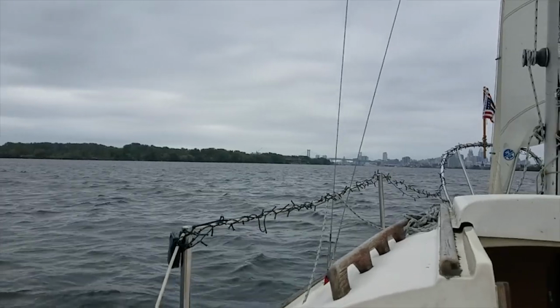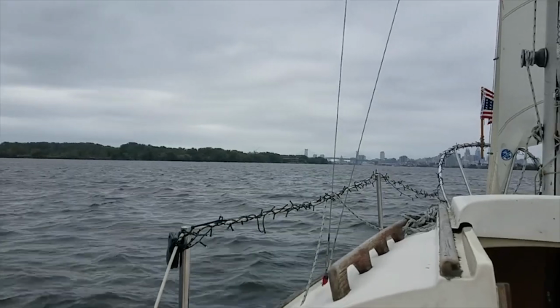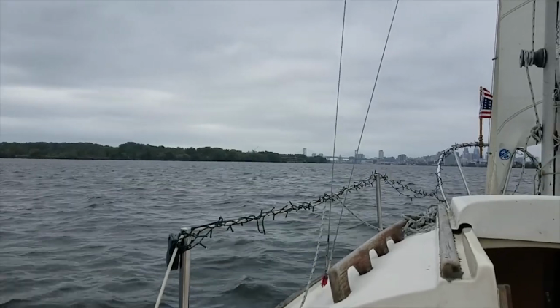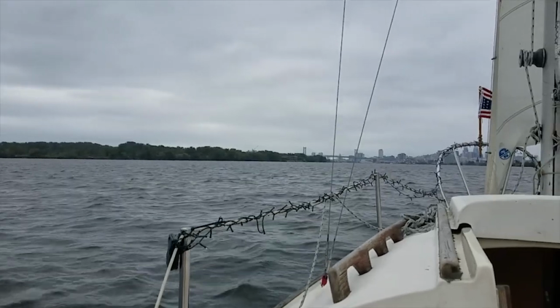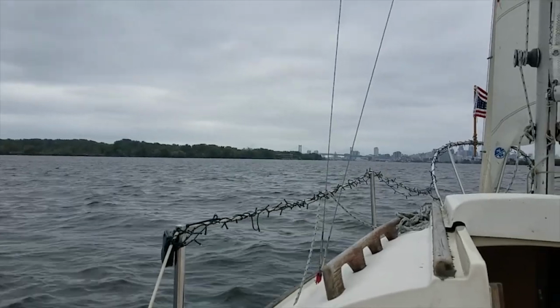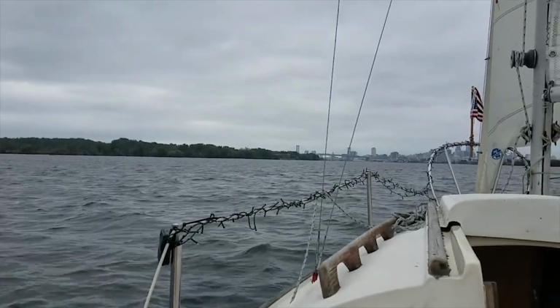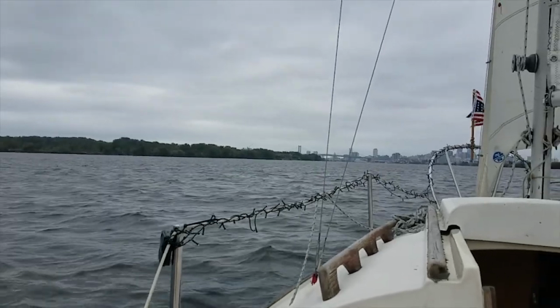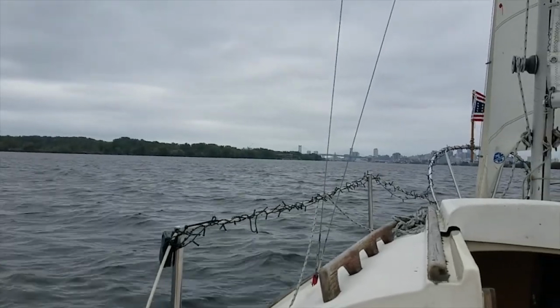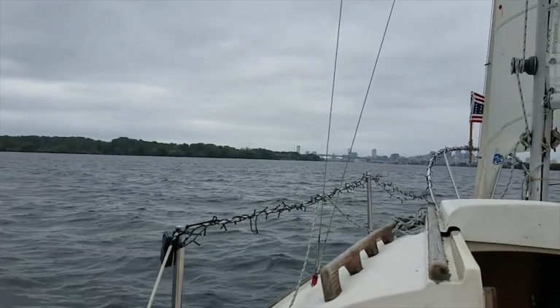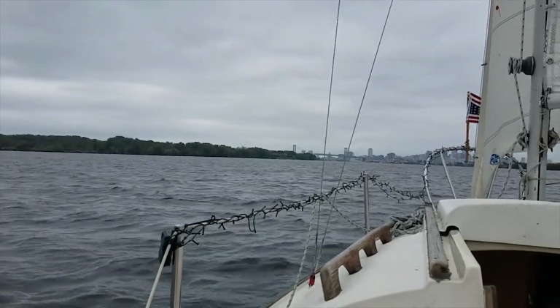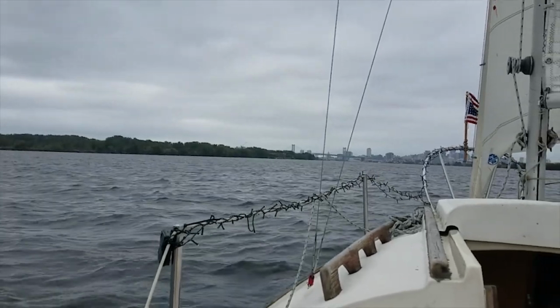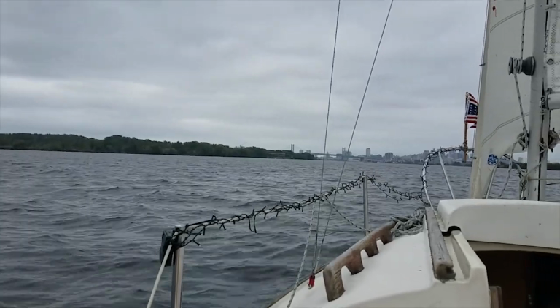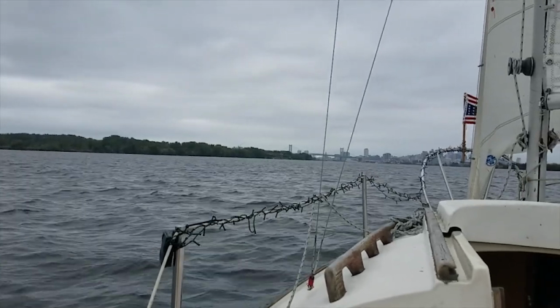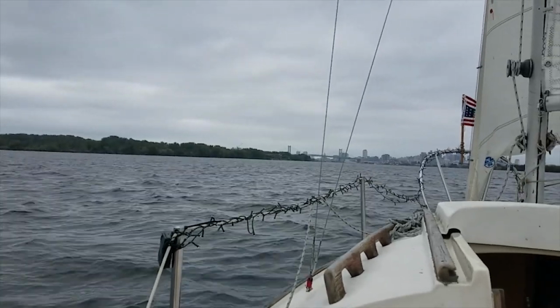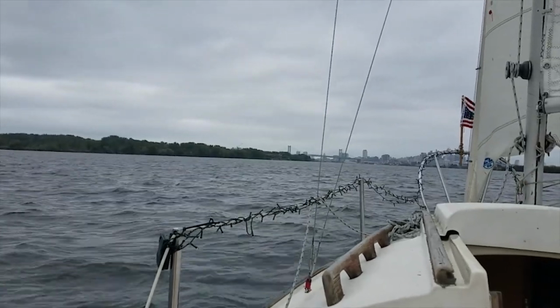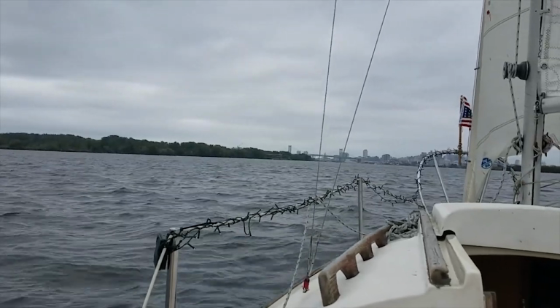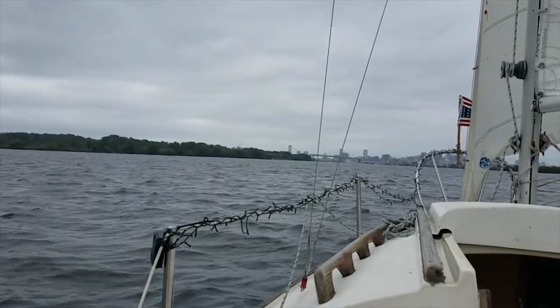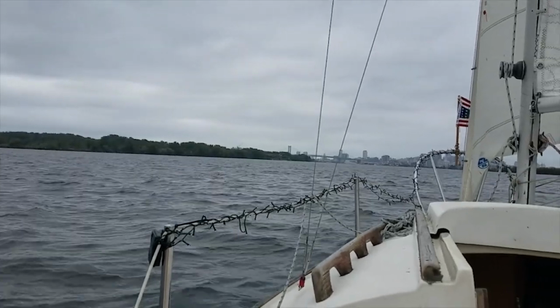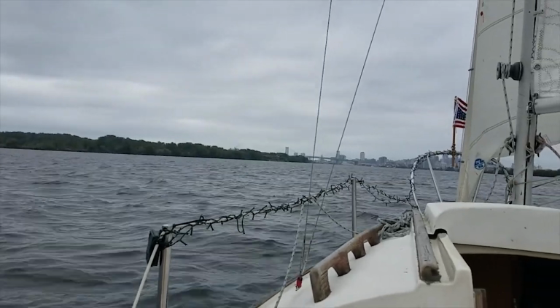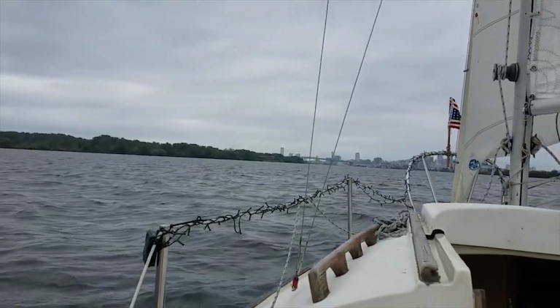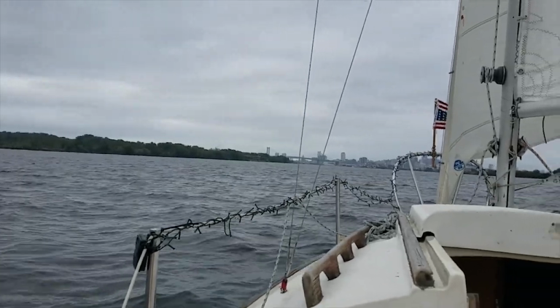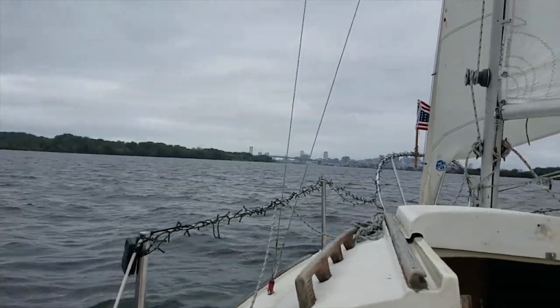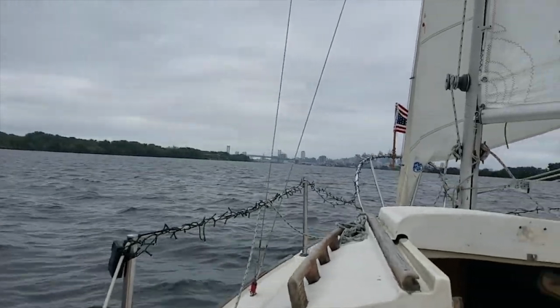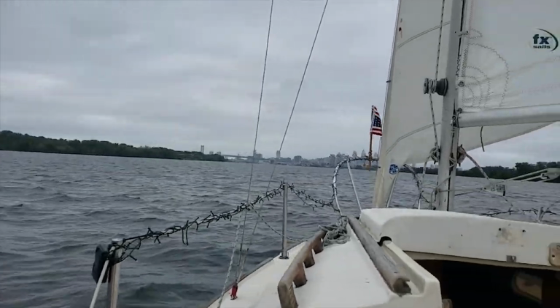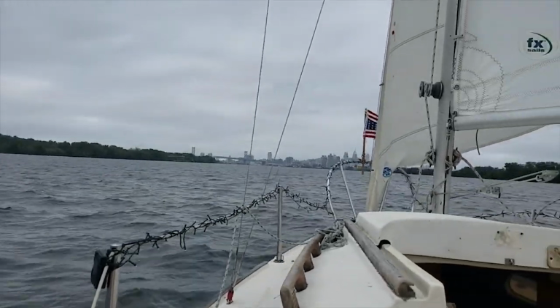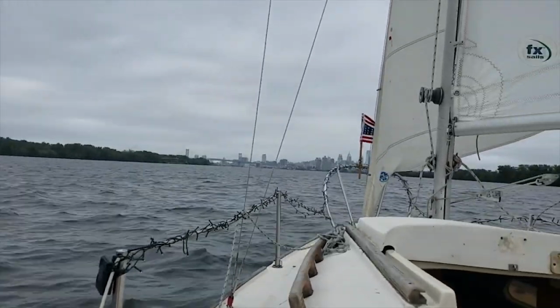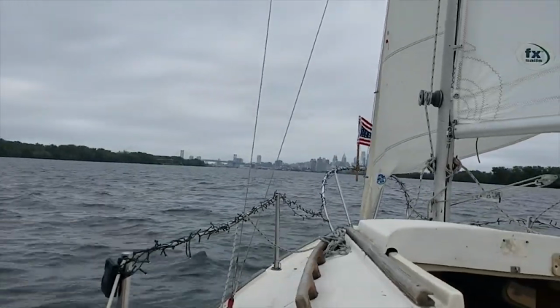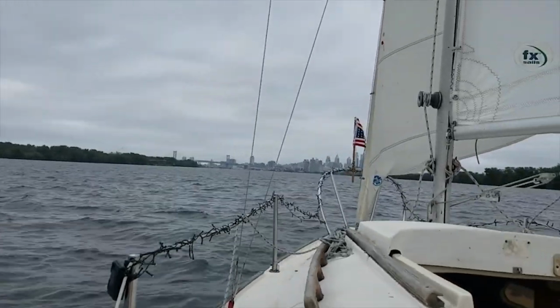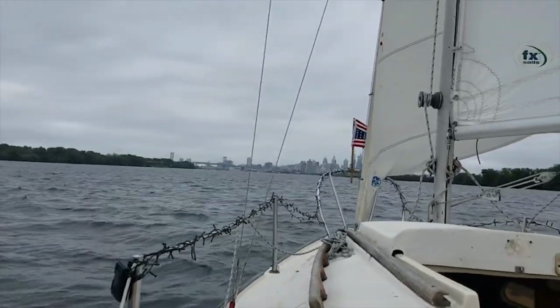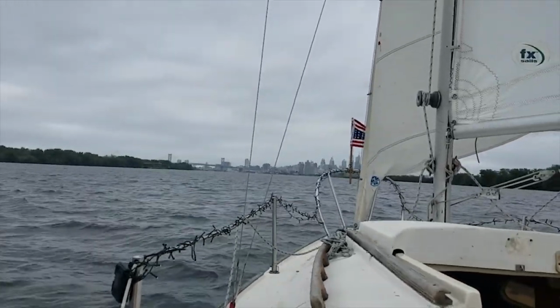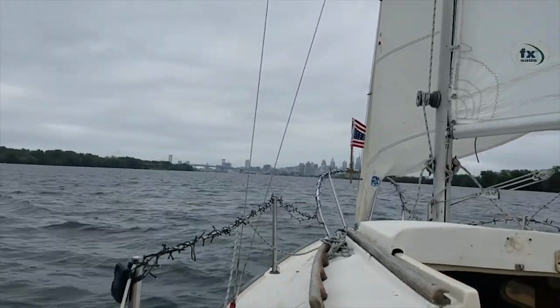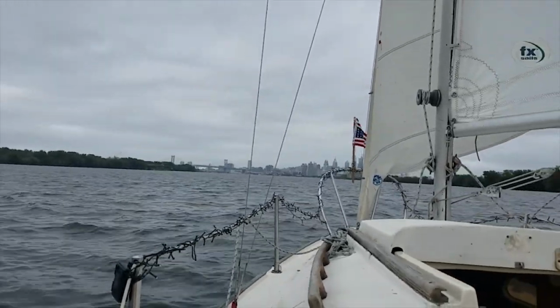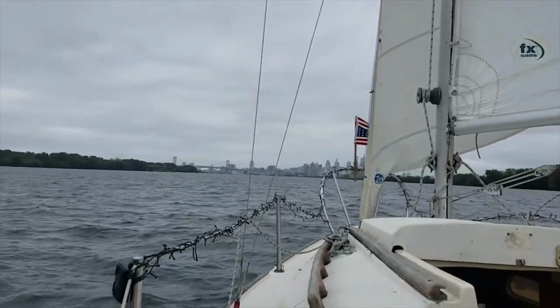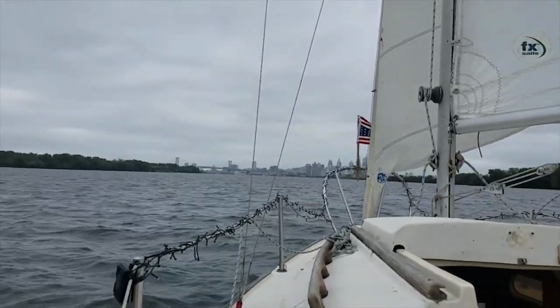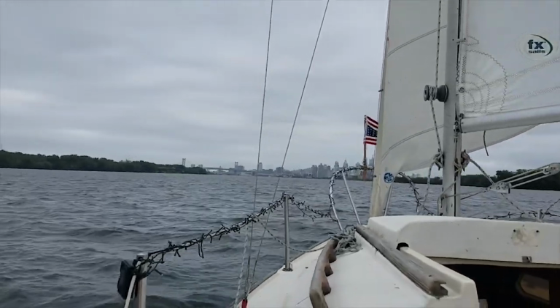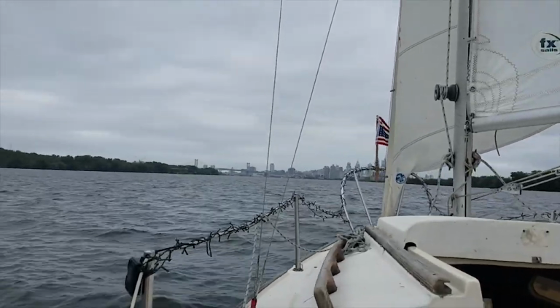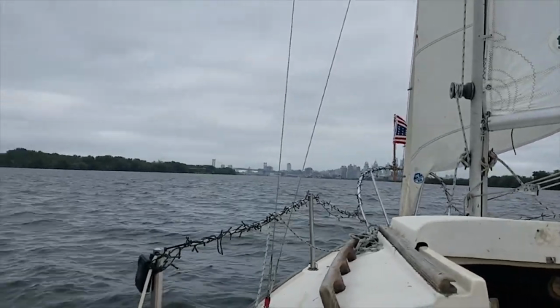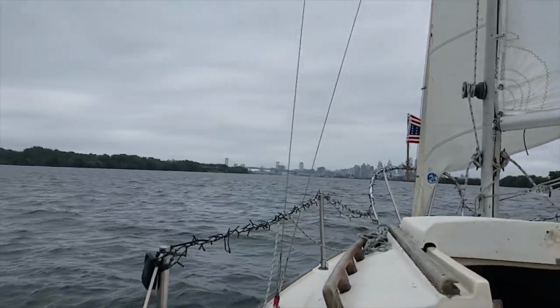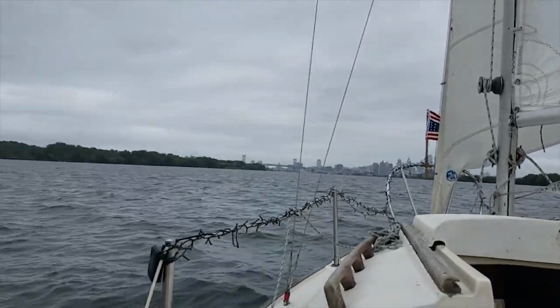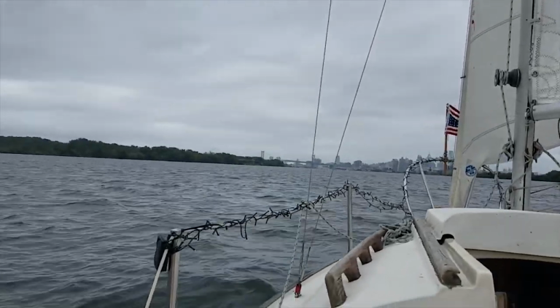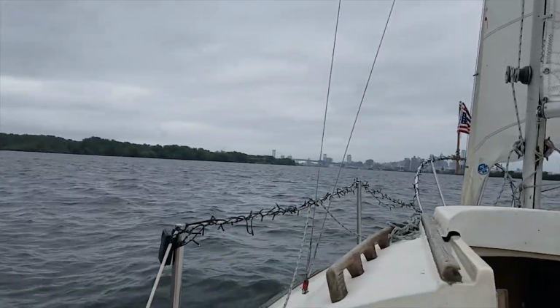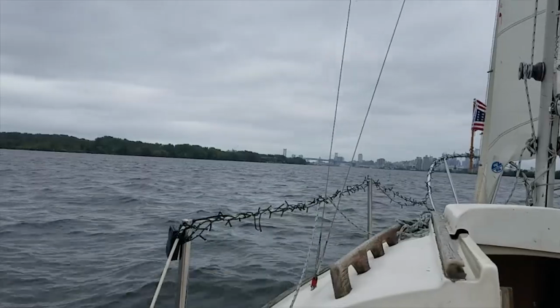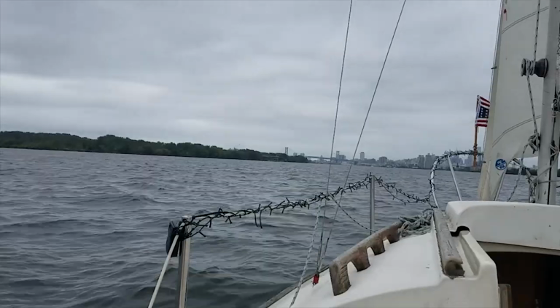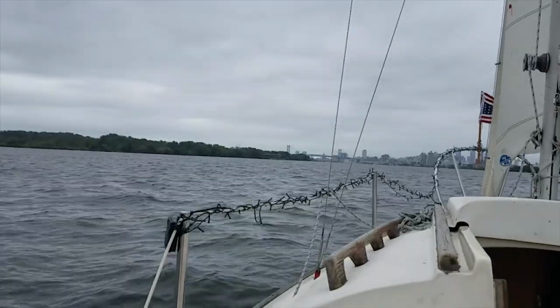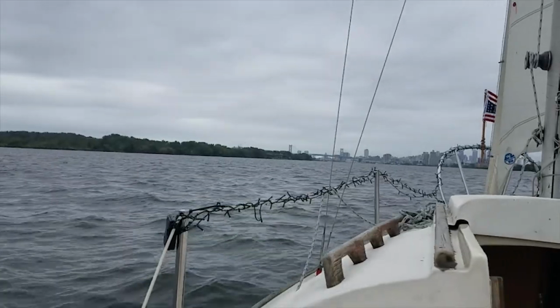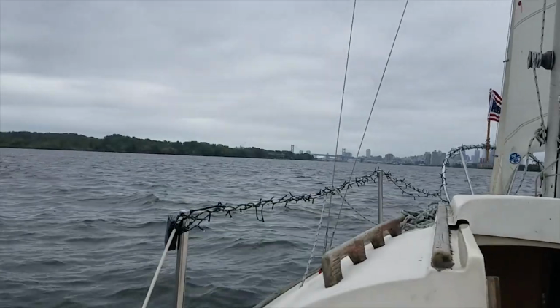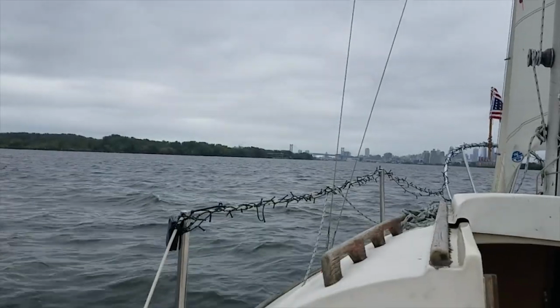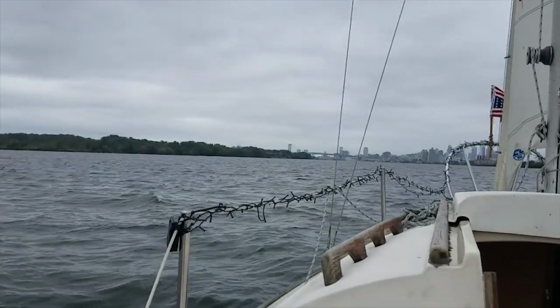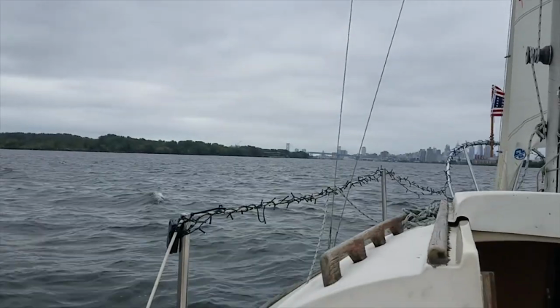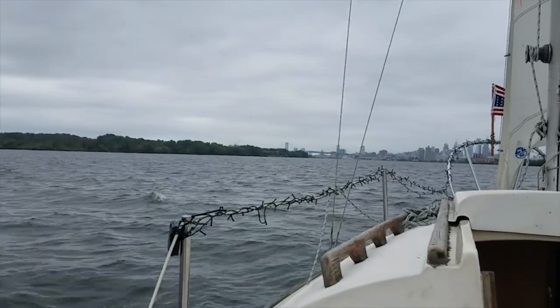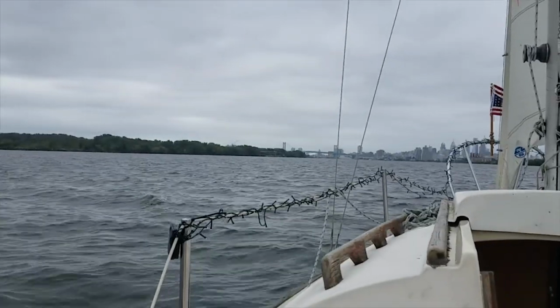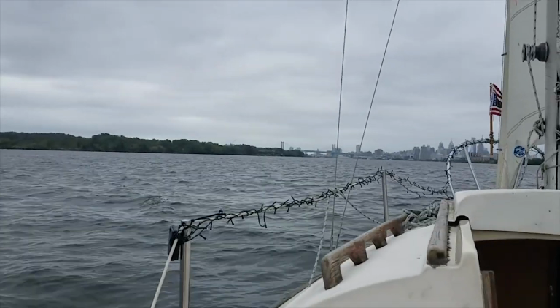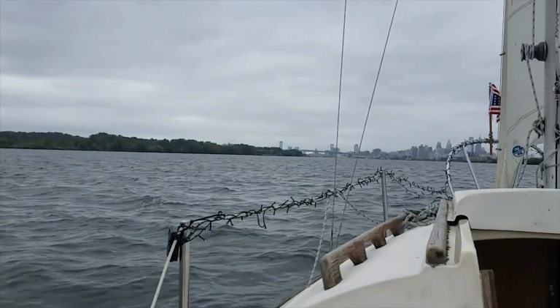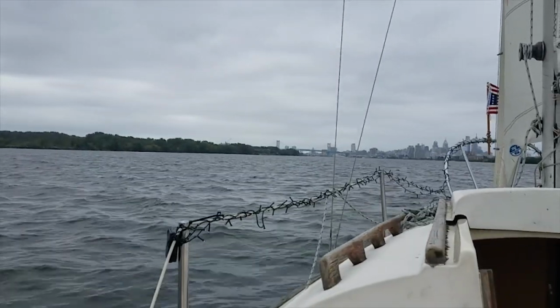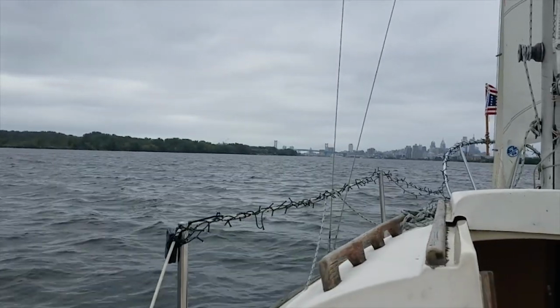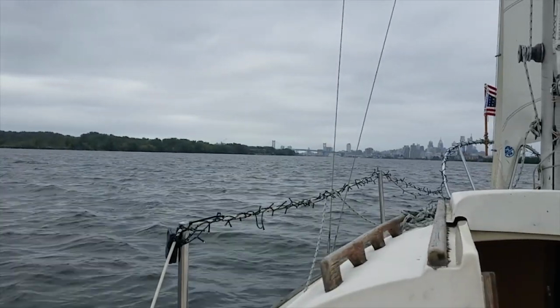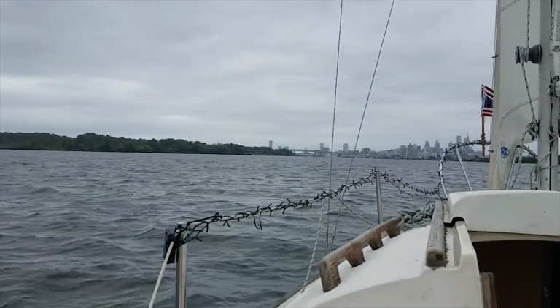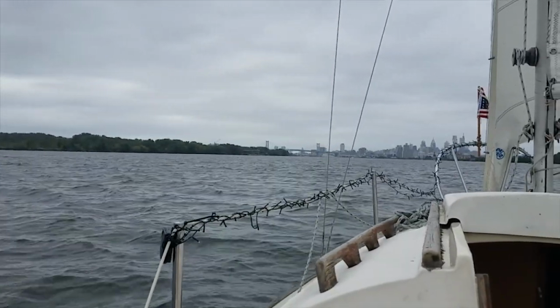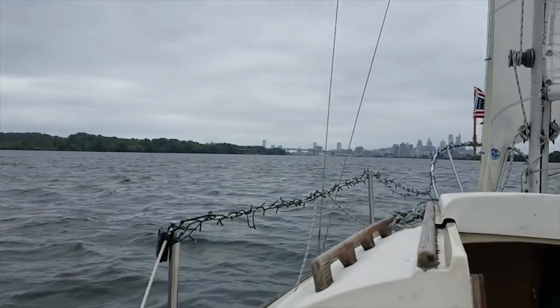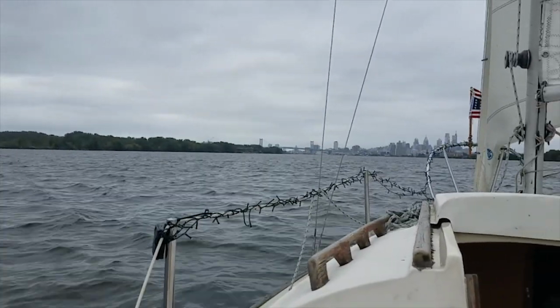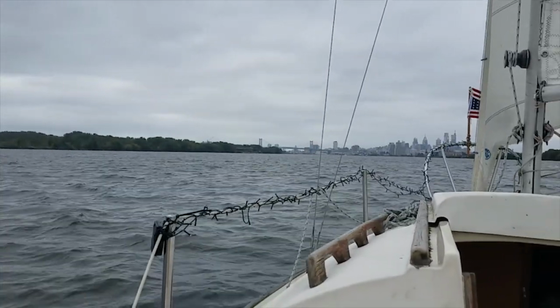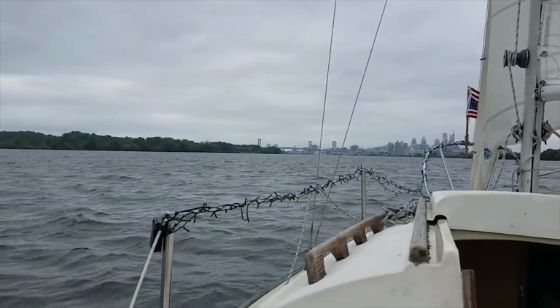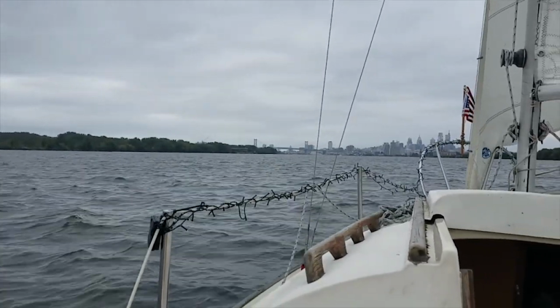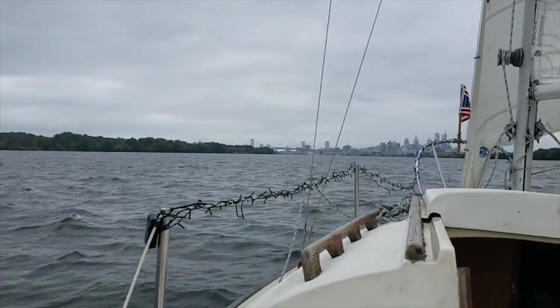You can see the Ben Franklin Bridge way back there, and the rest of Philadelphia over there. We're getting there — we're almost in.